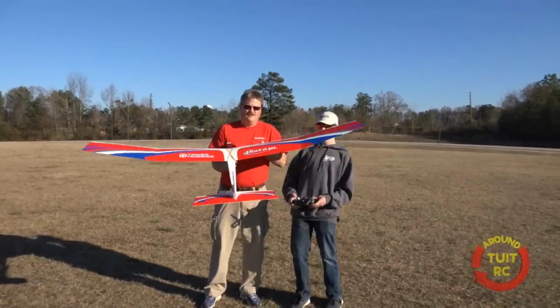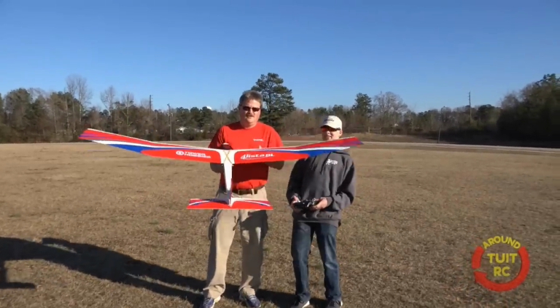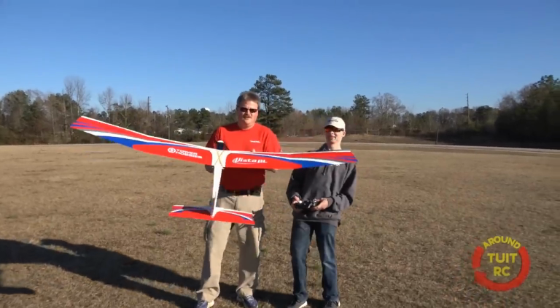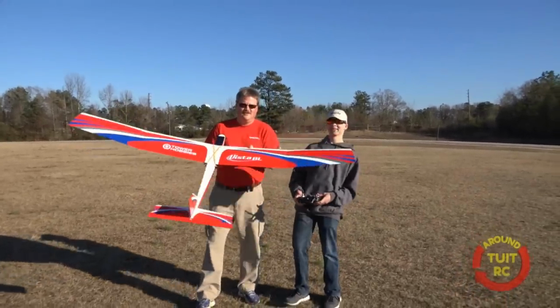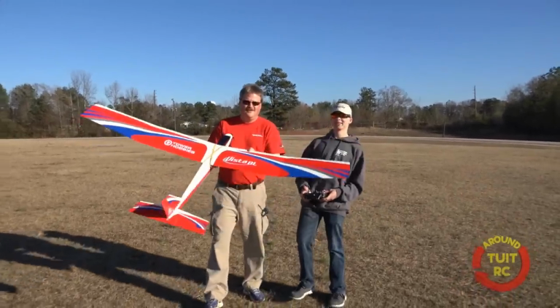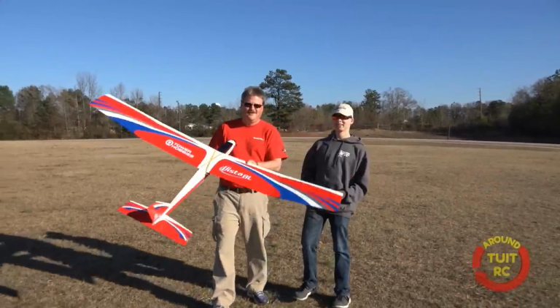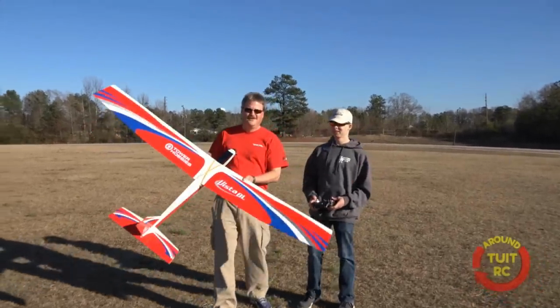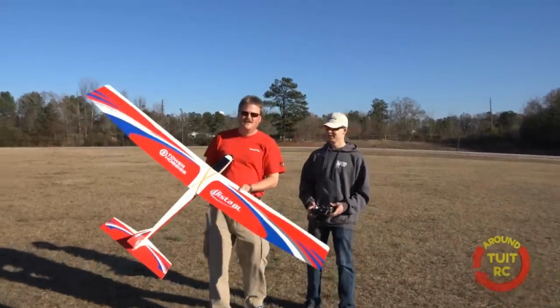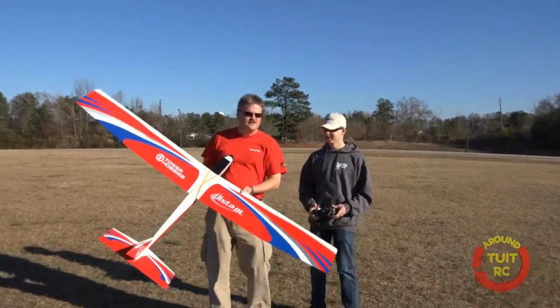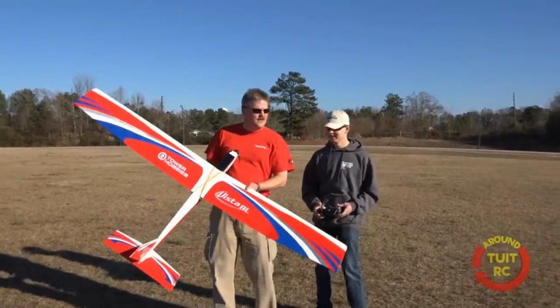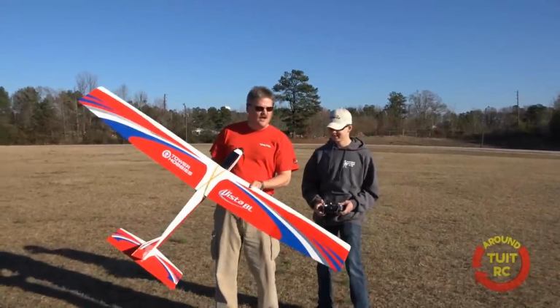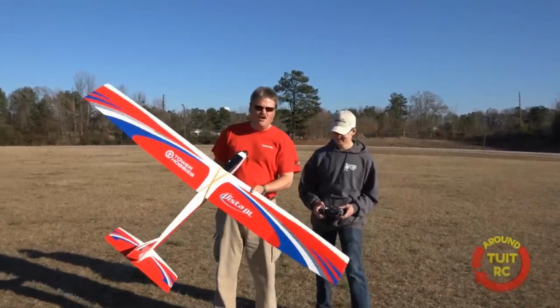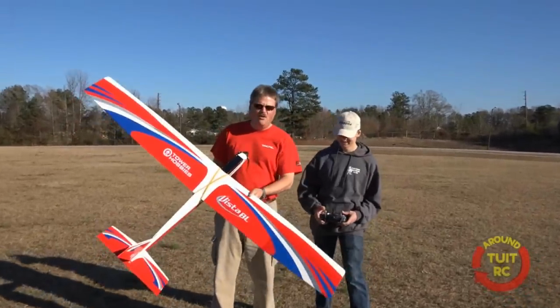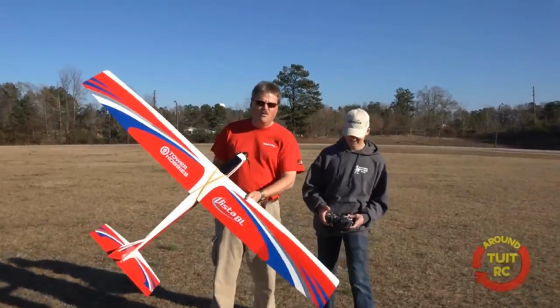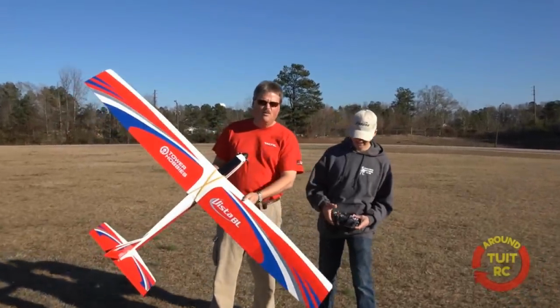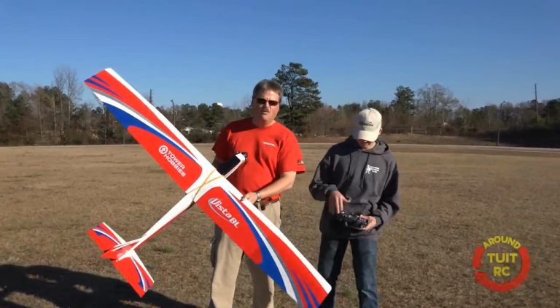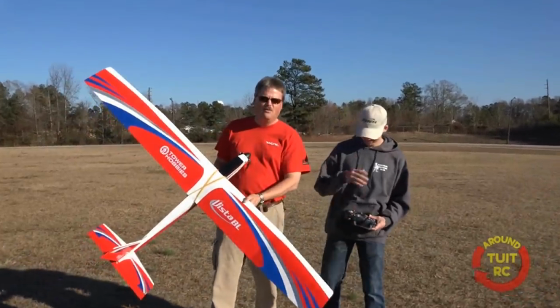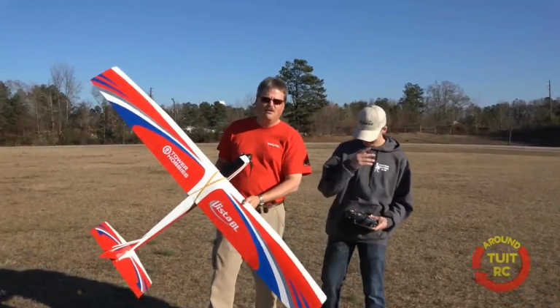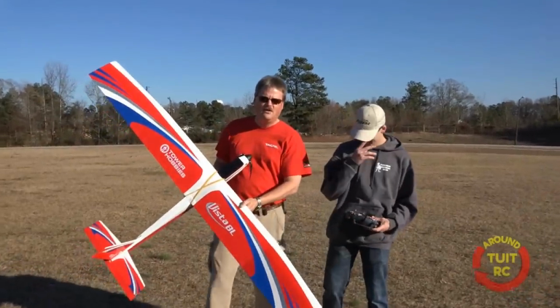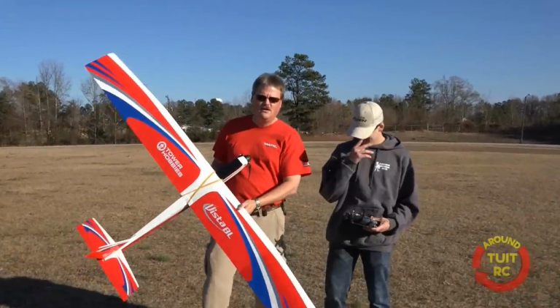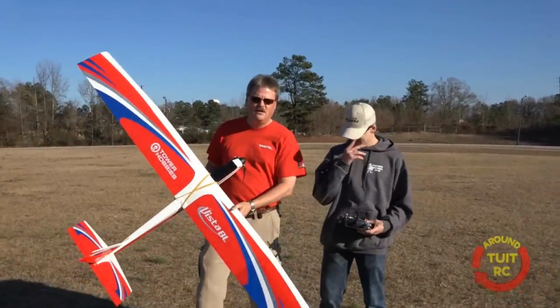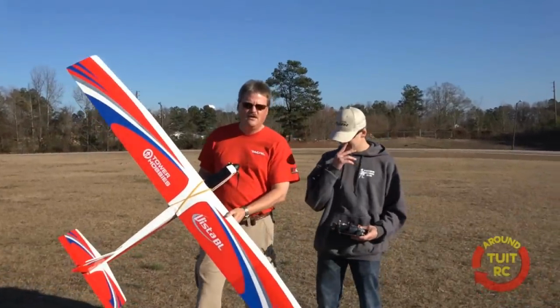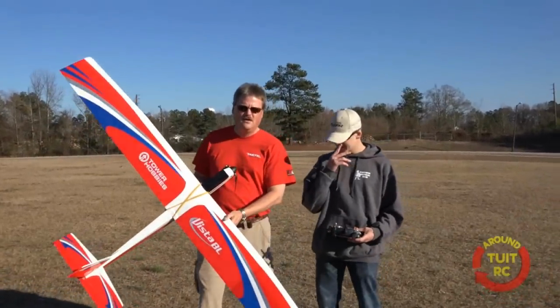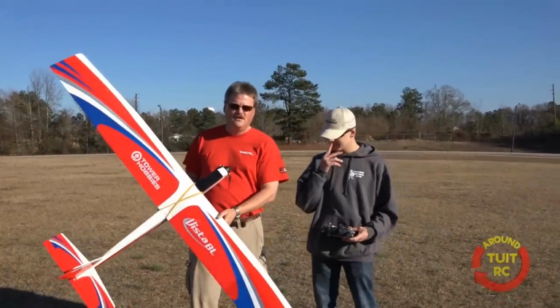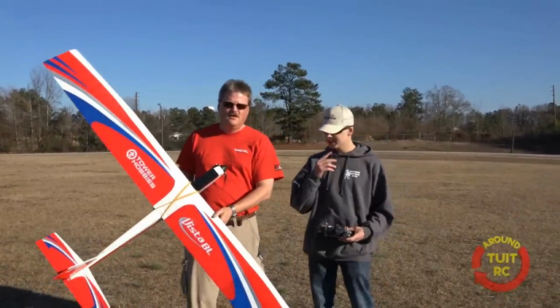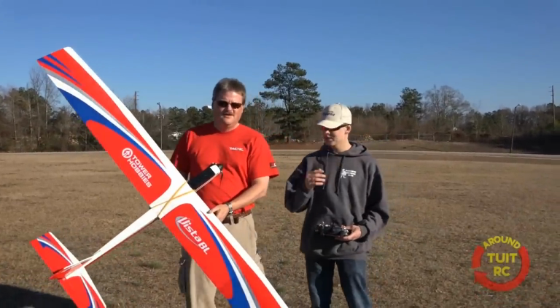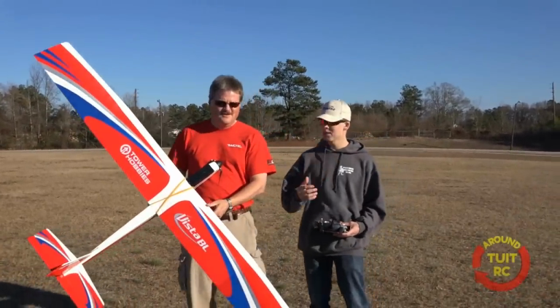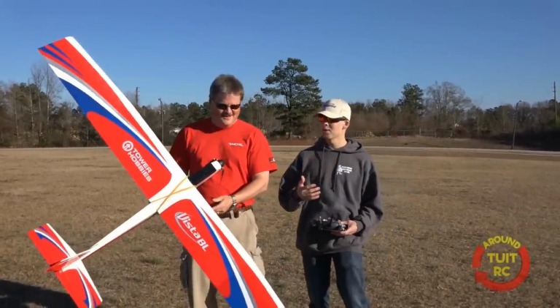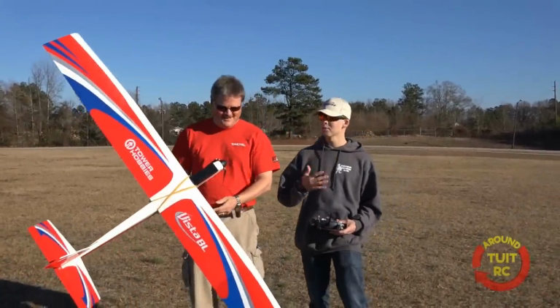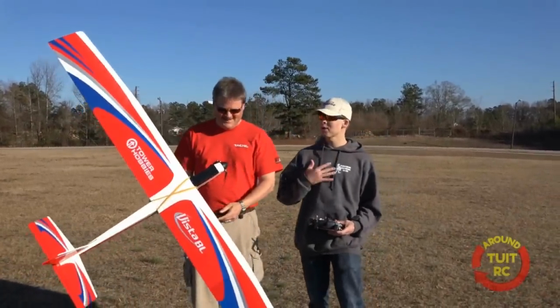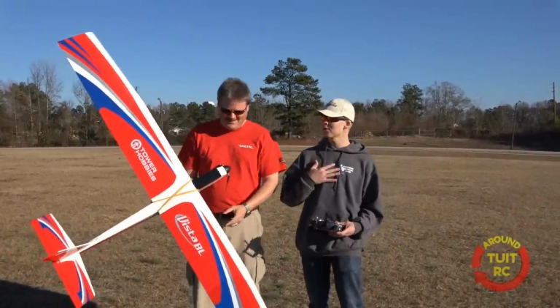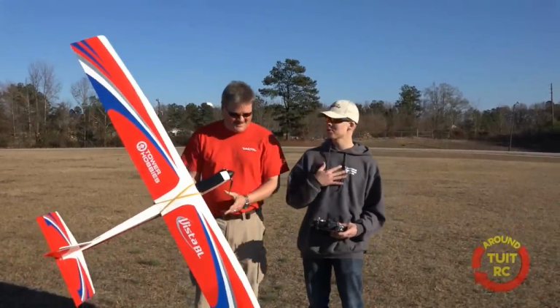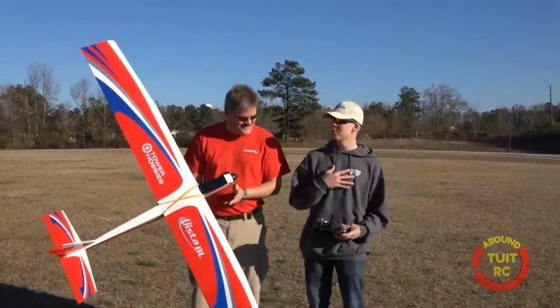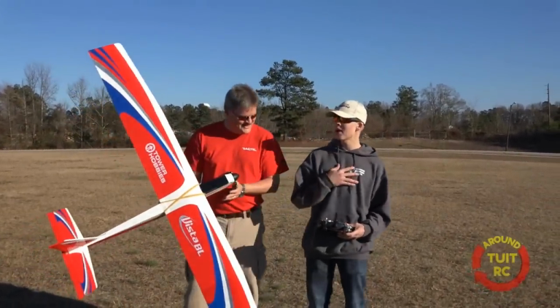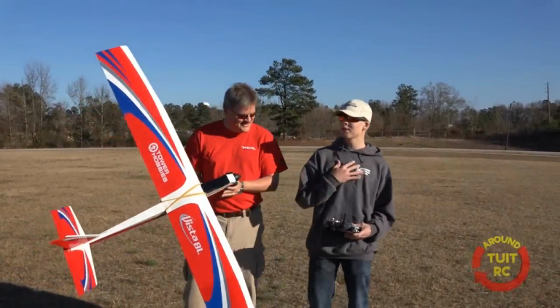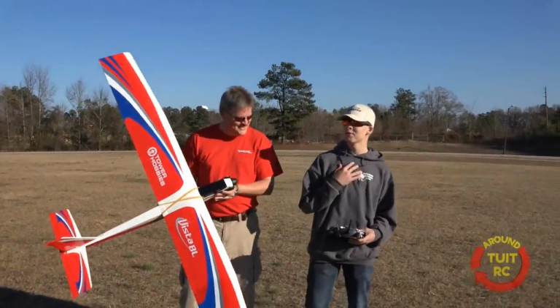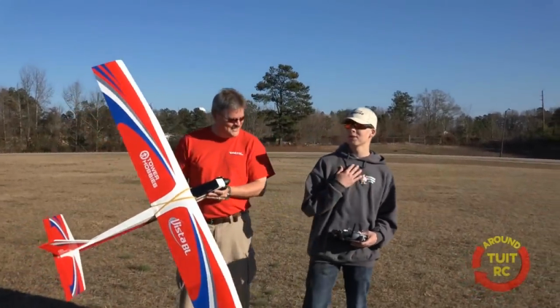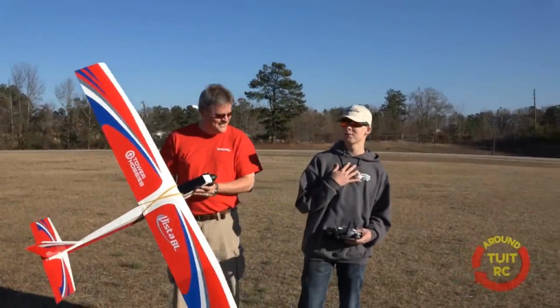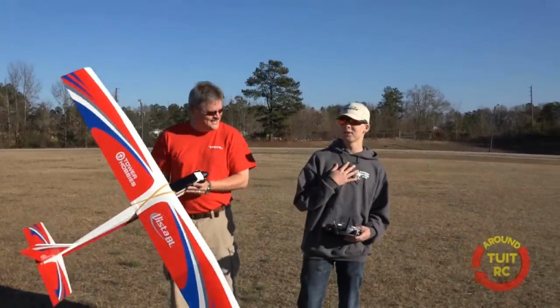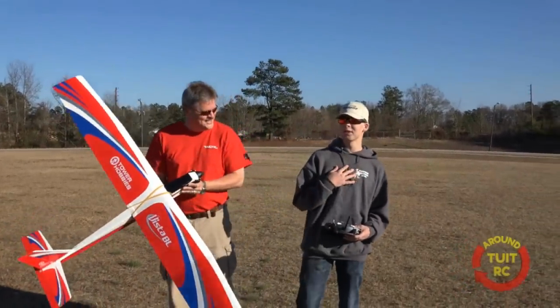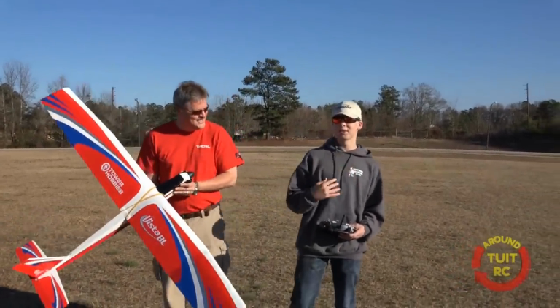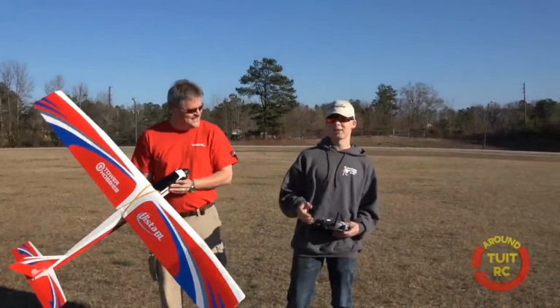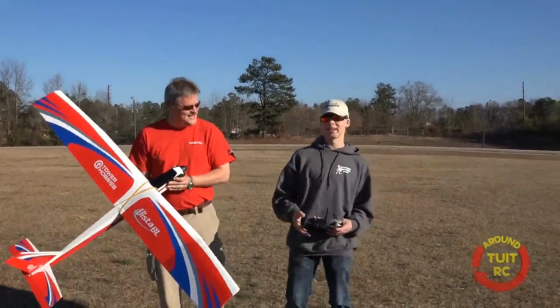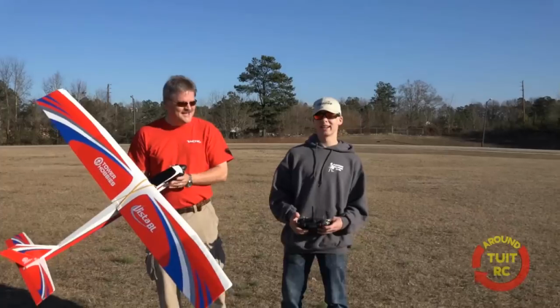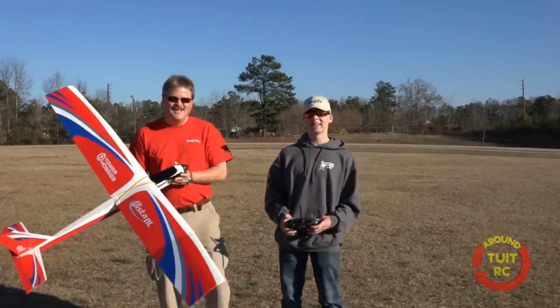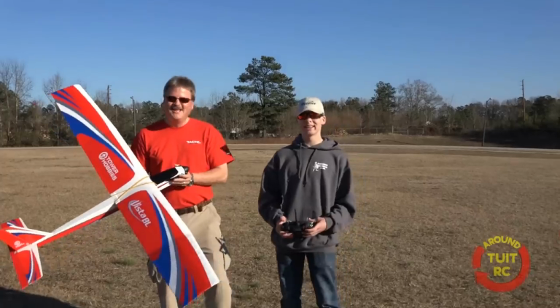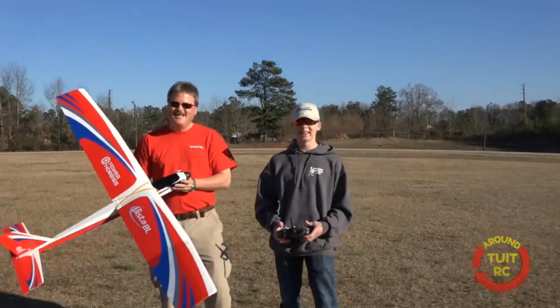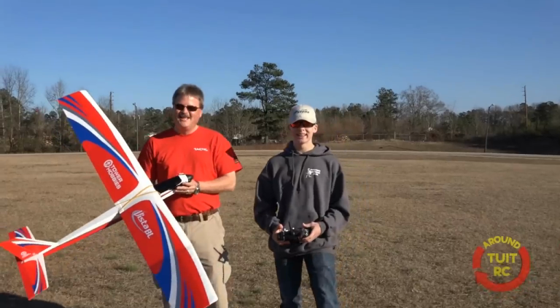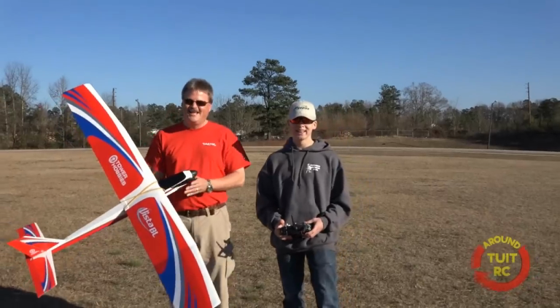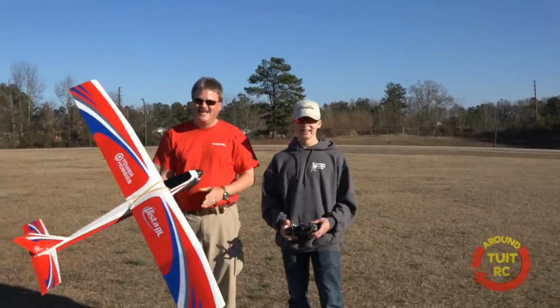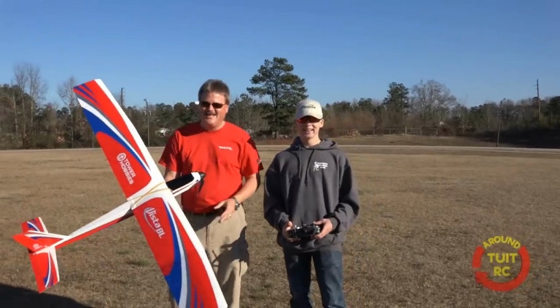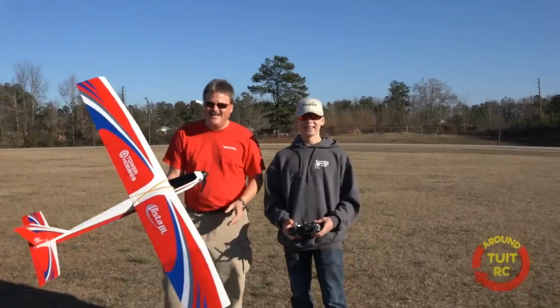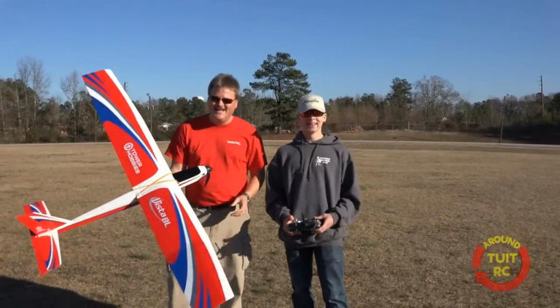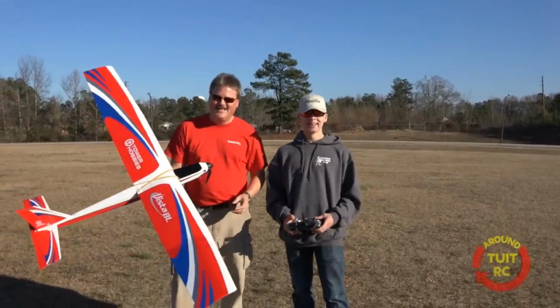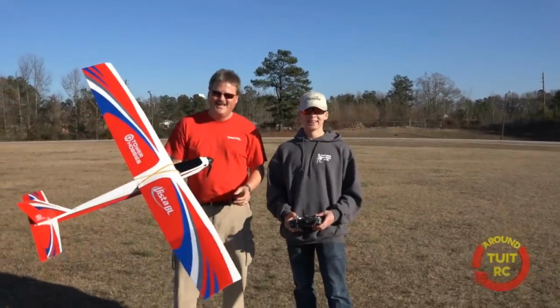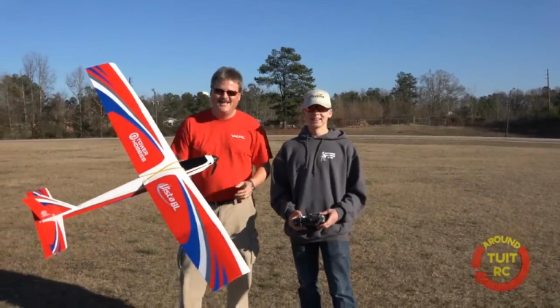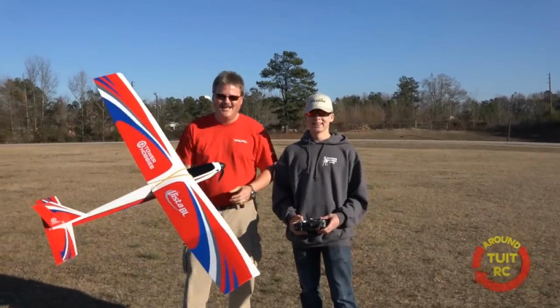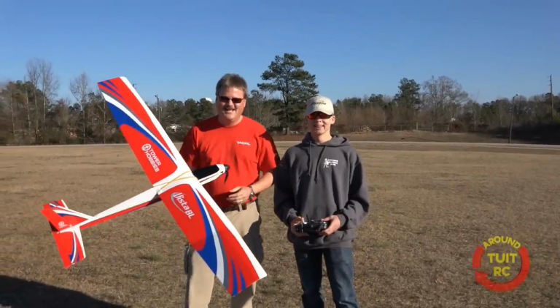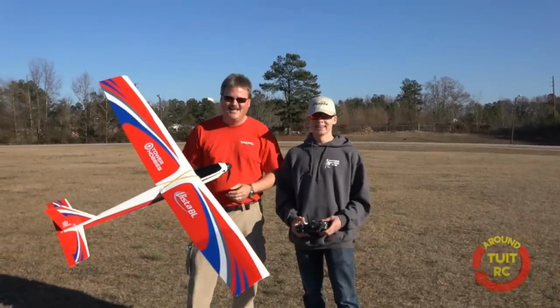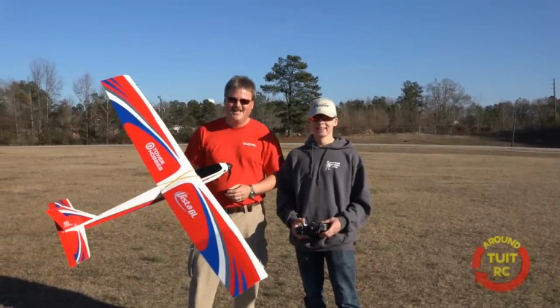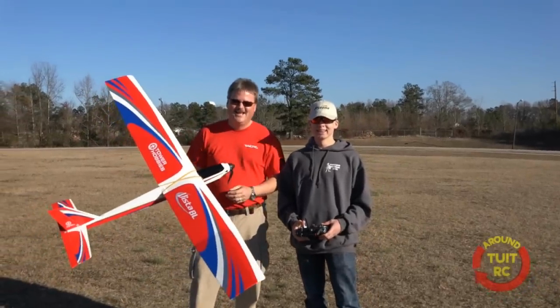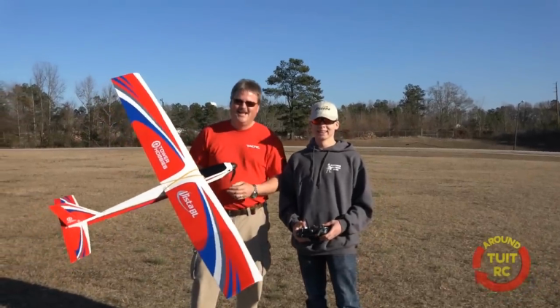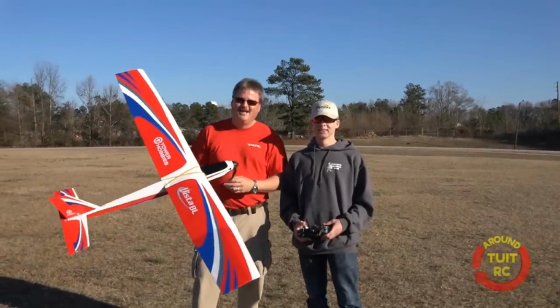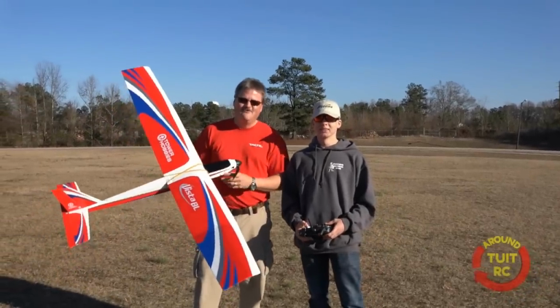Did you just hit him with the plane? Watch out, Kyle — he will hit you. I have been hit with an airplane before!